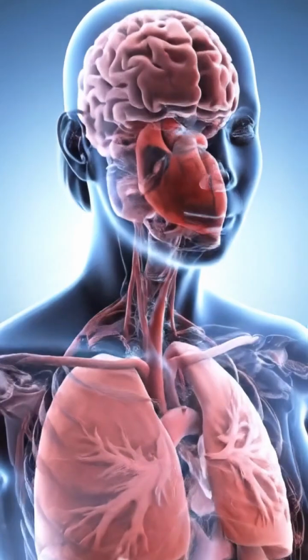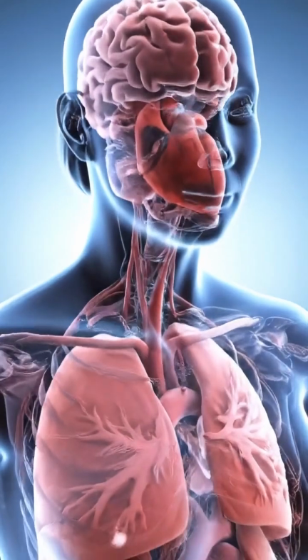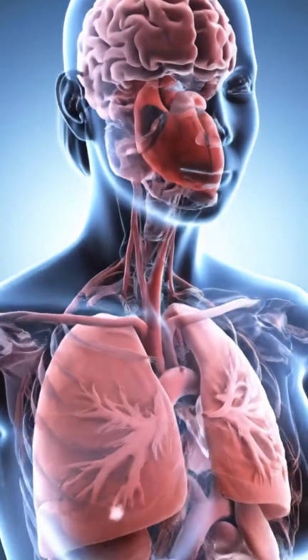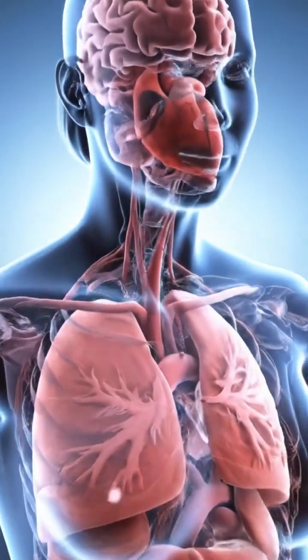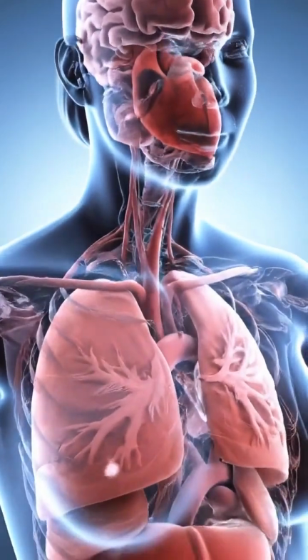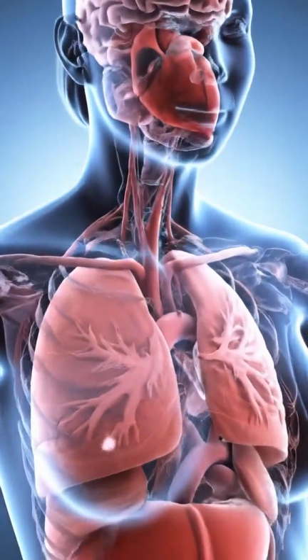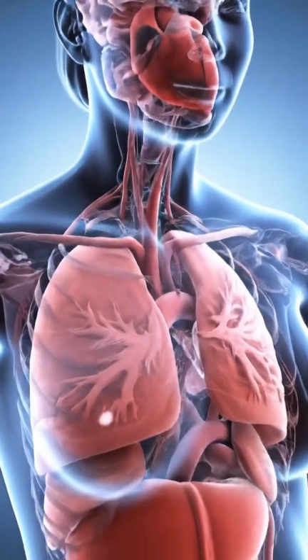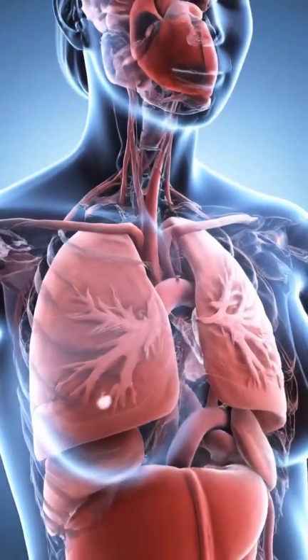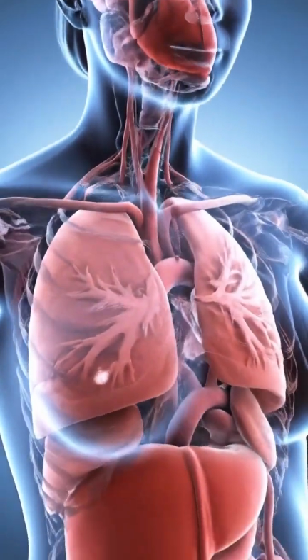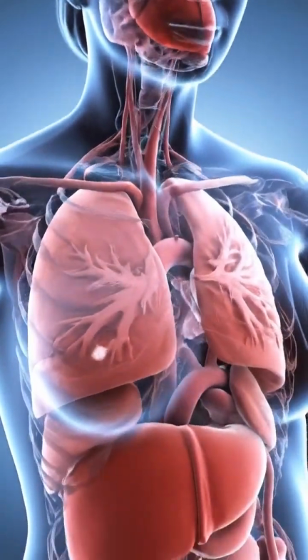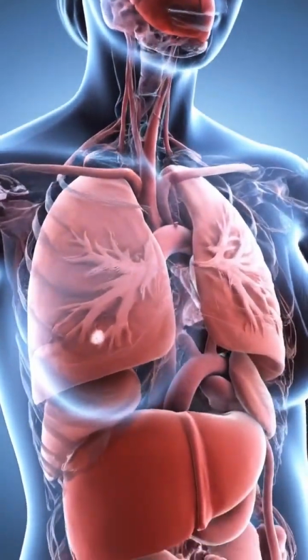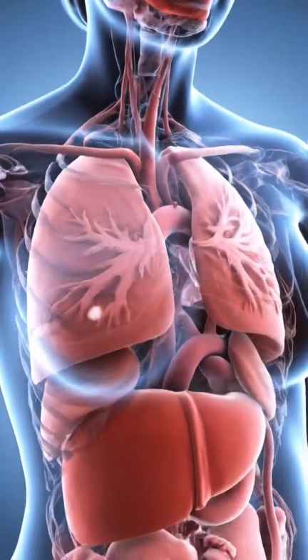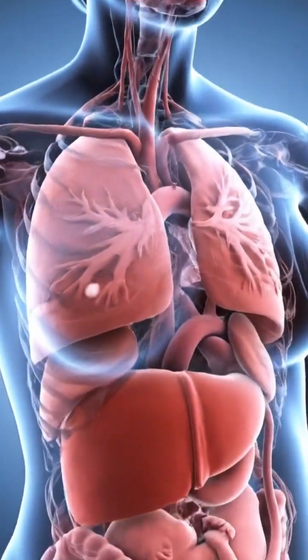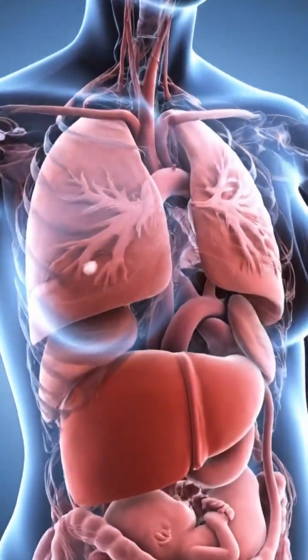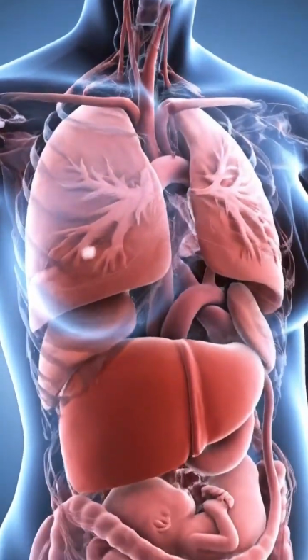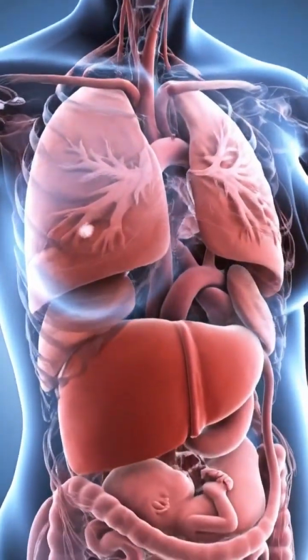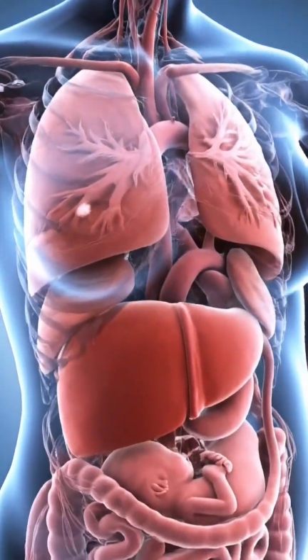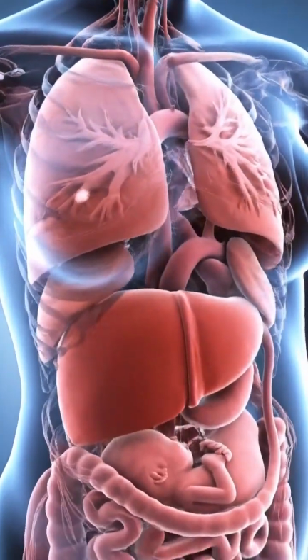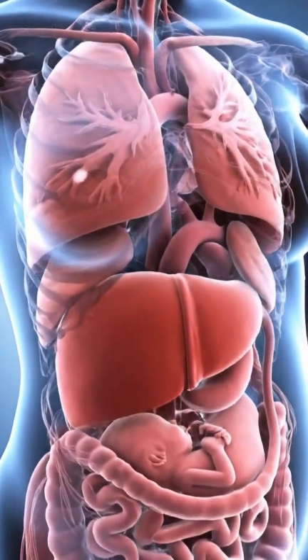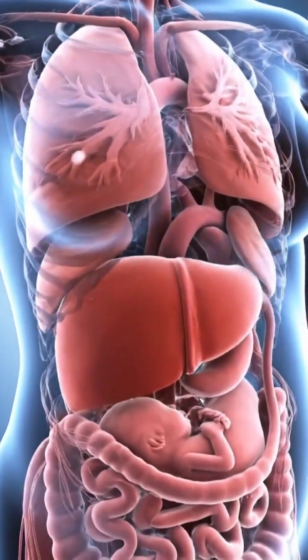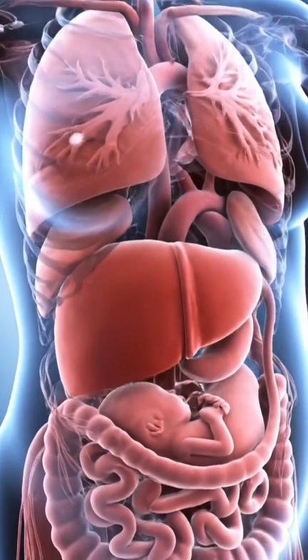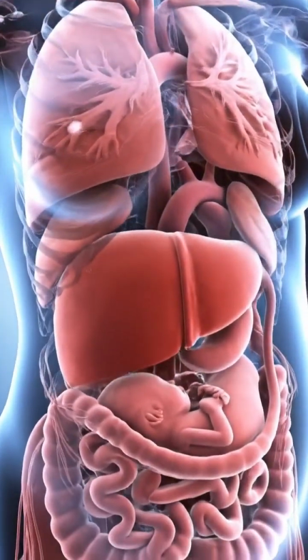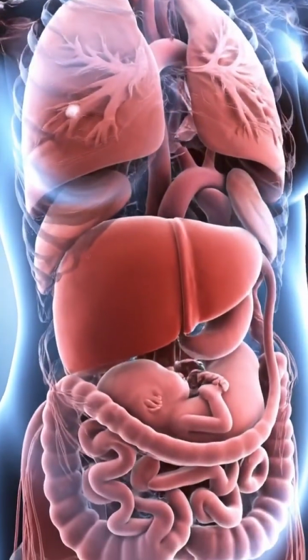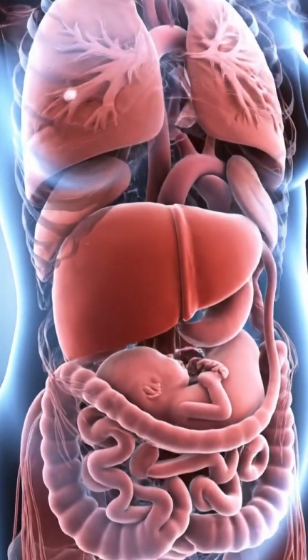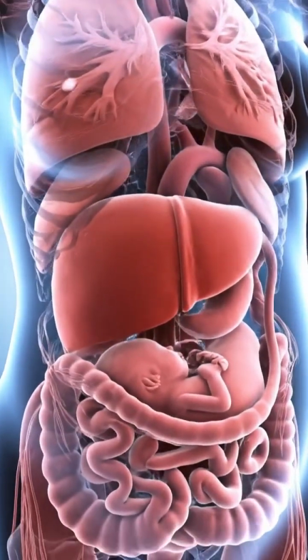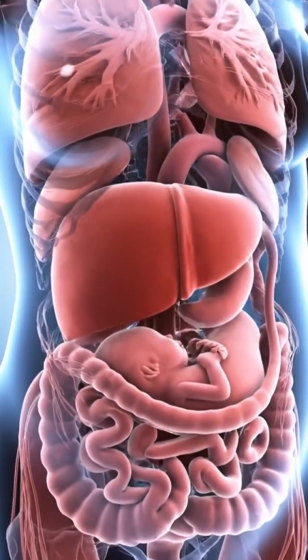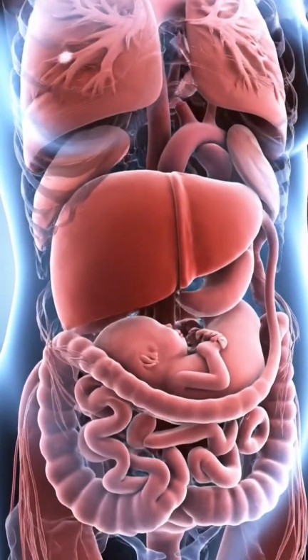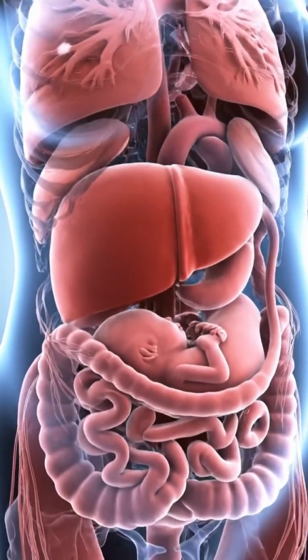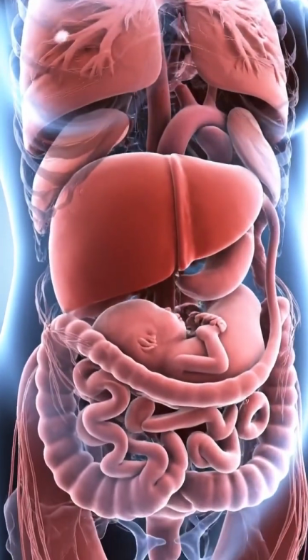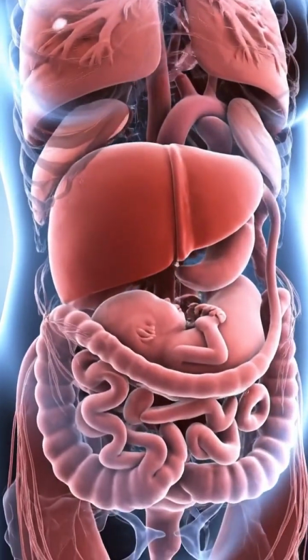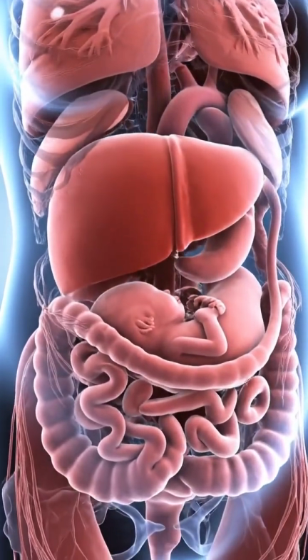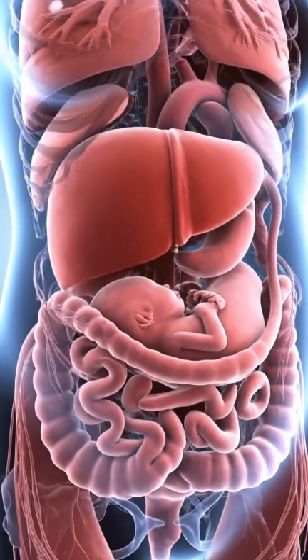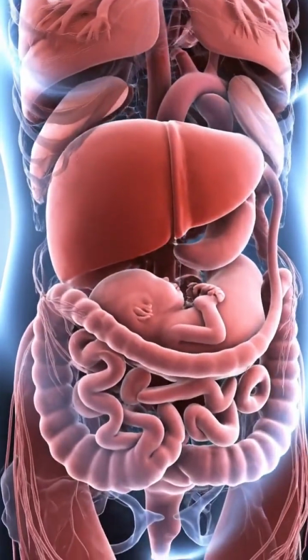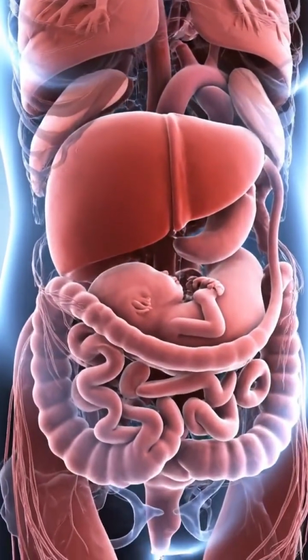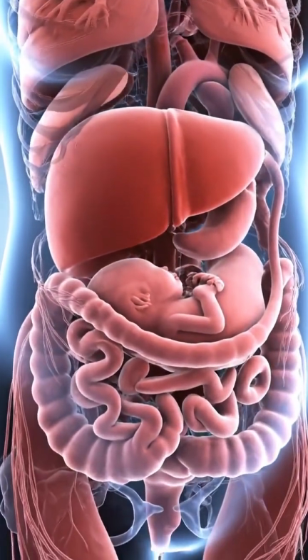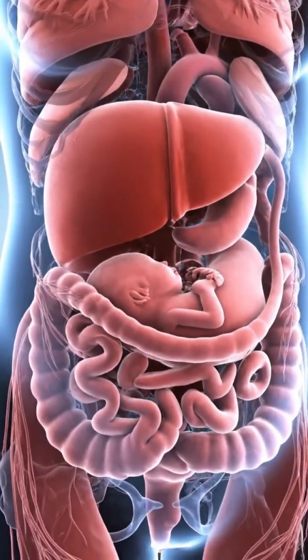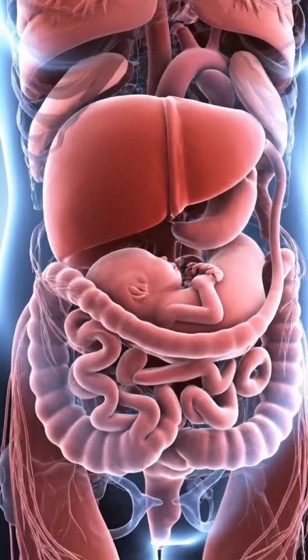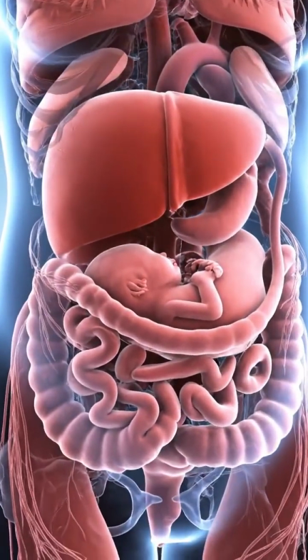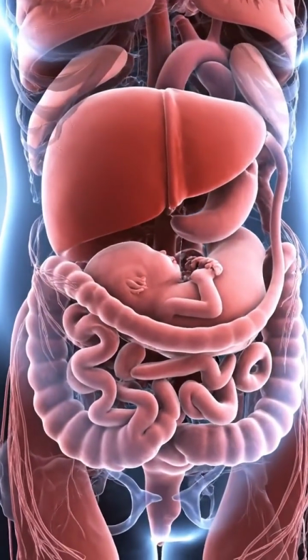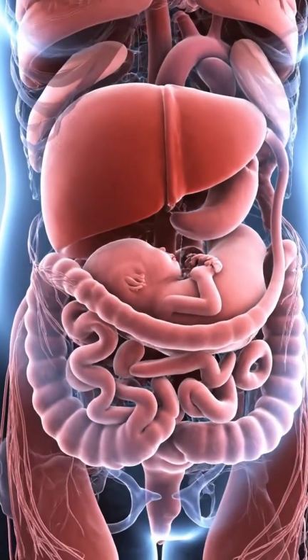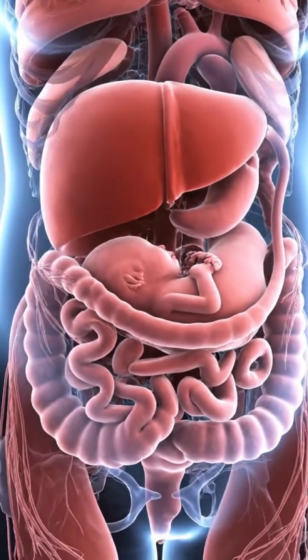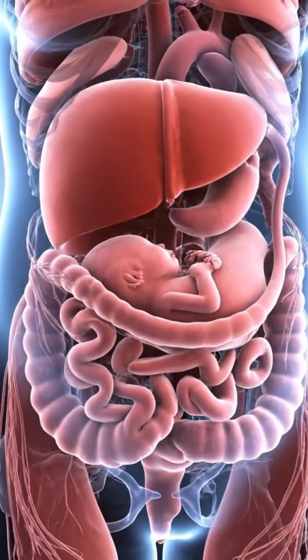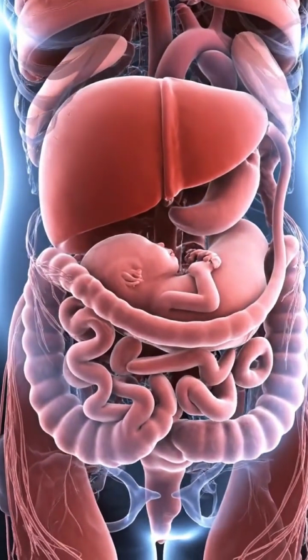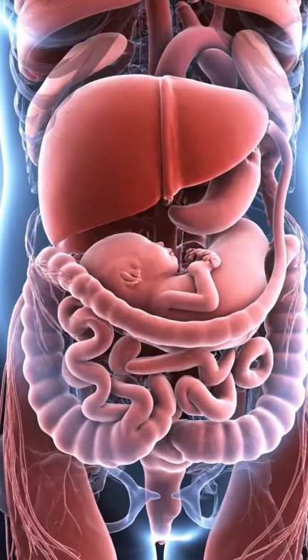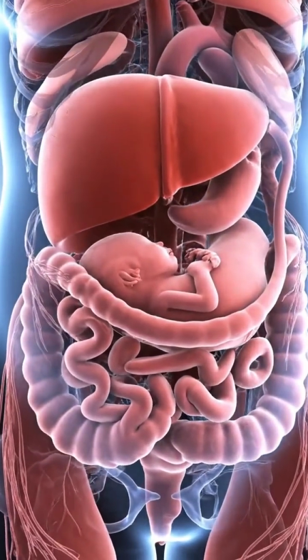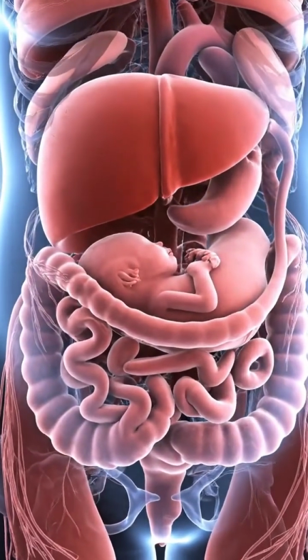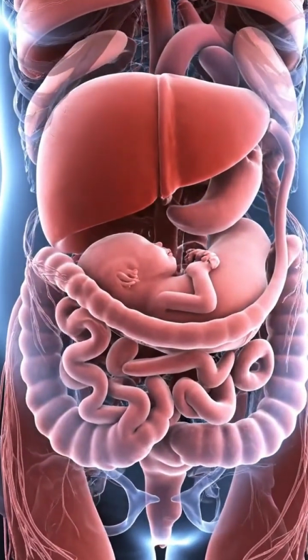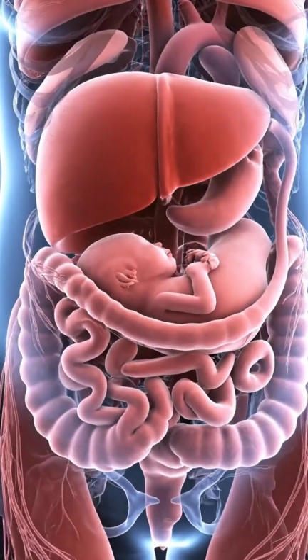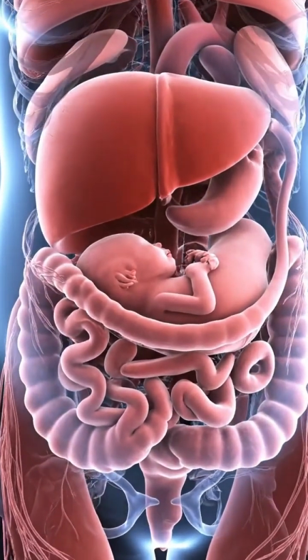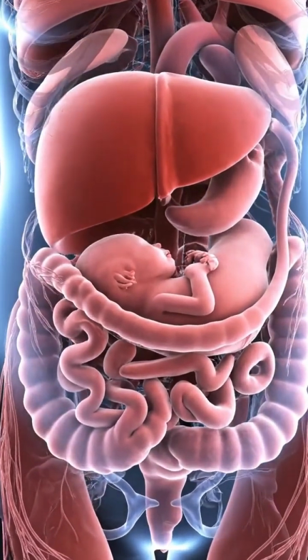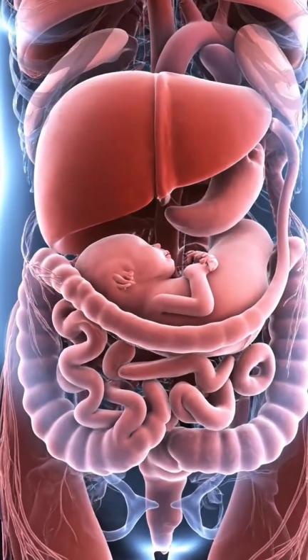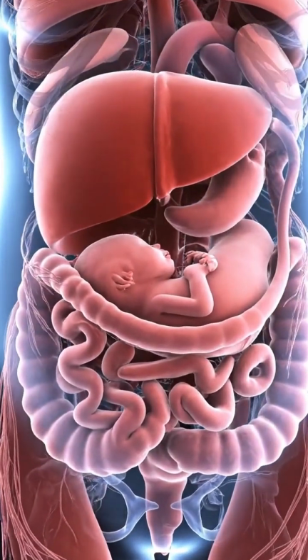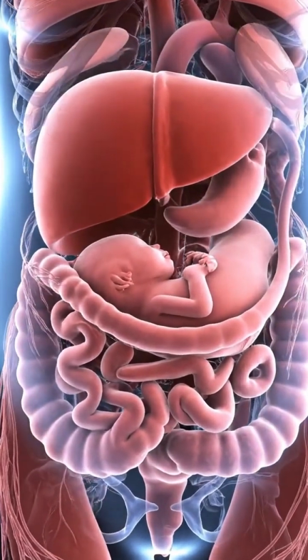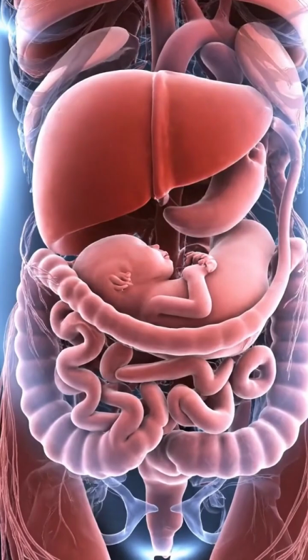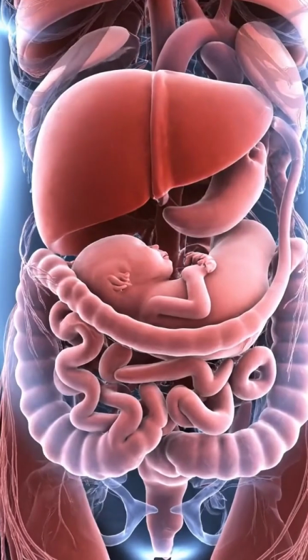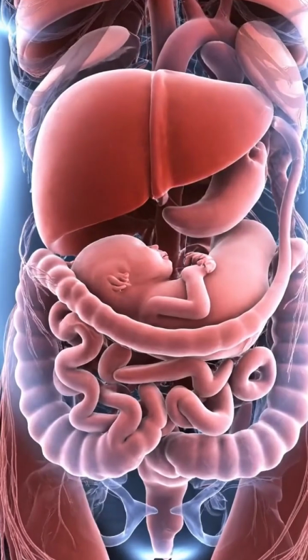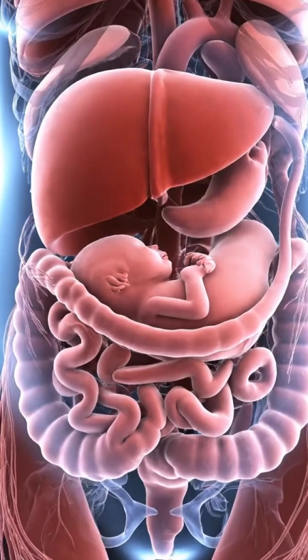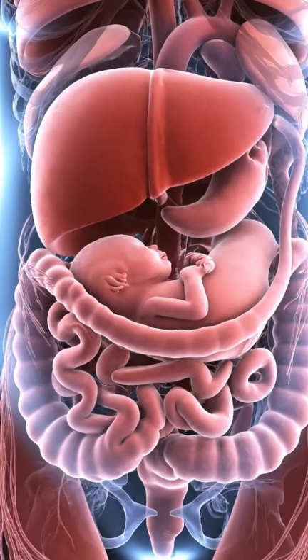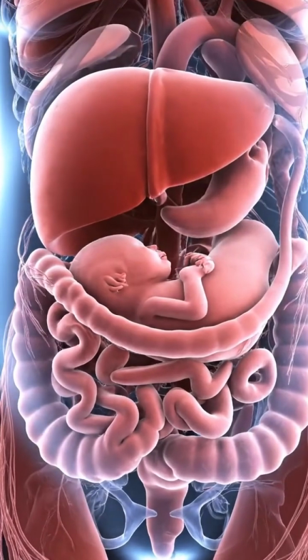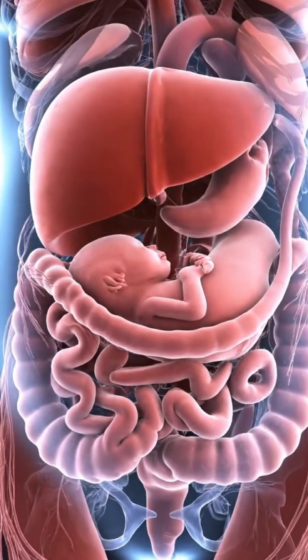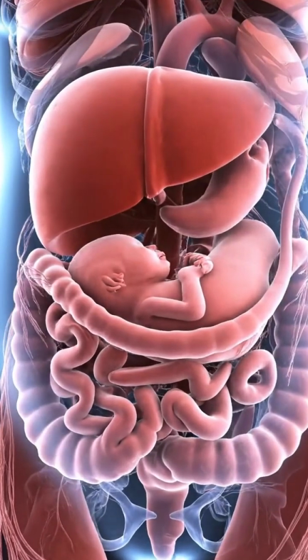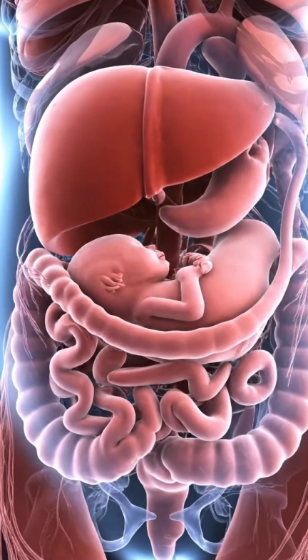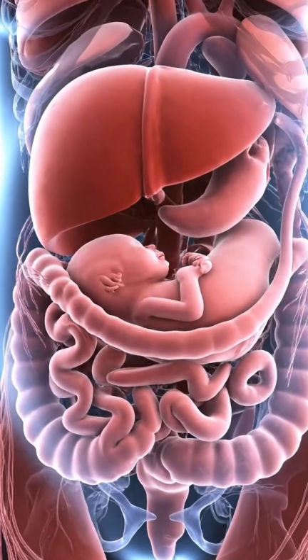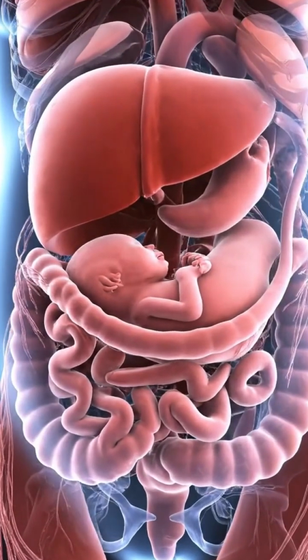This video begins with a full anatomical view of a pregnant woman, where every major organ is clearly visible and functioning.